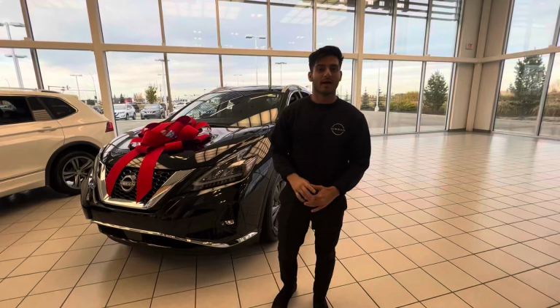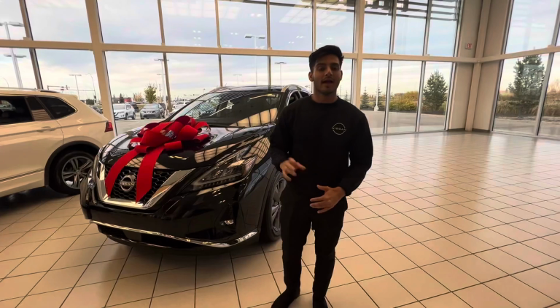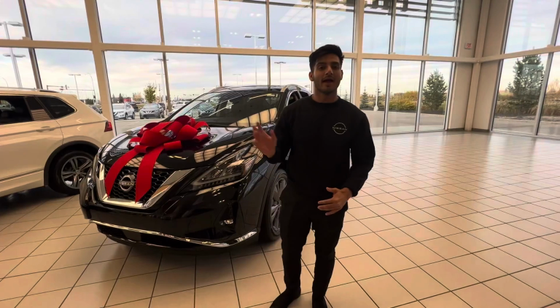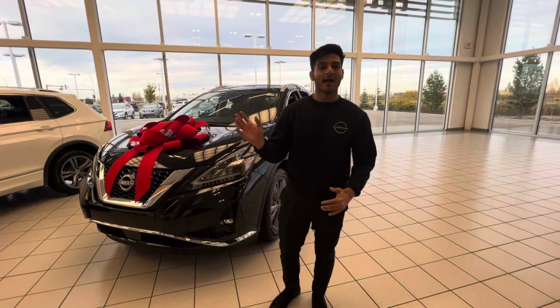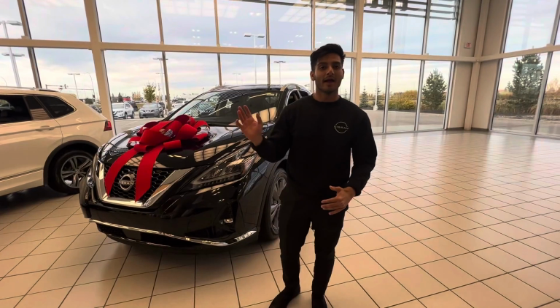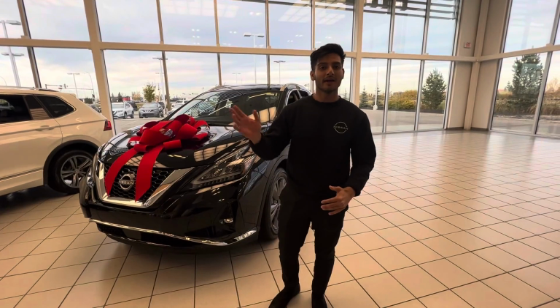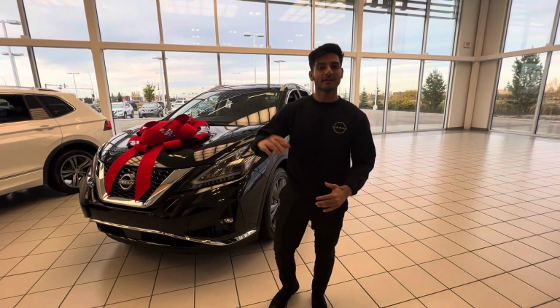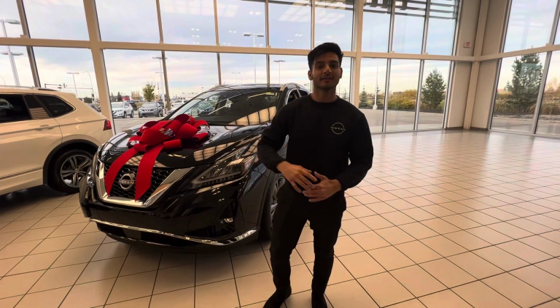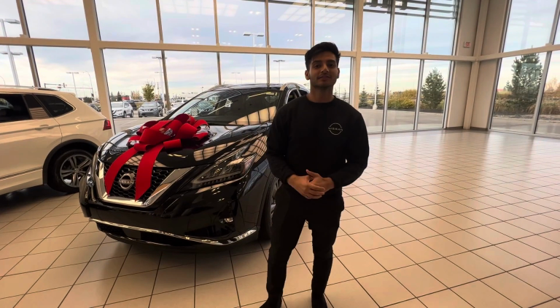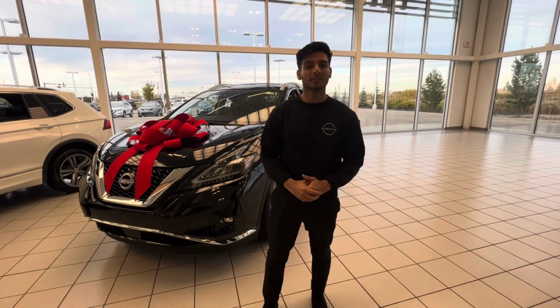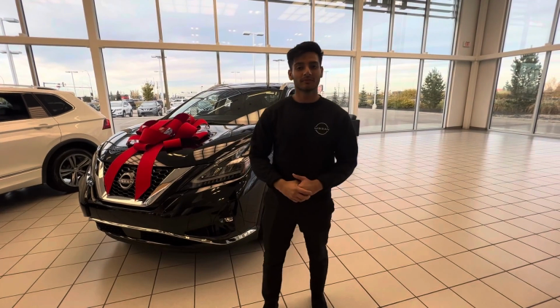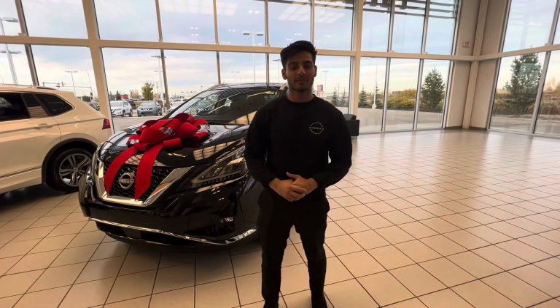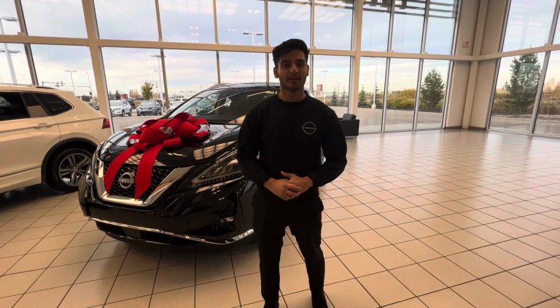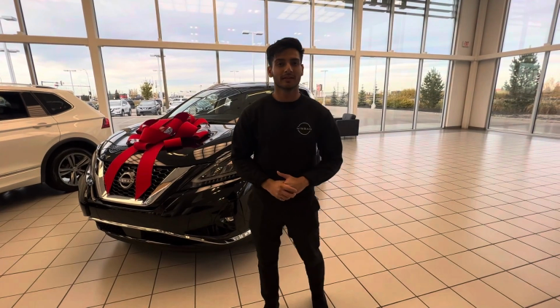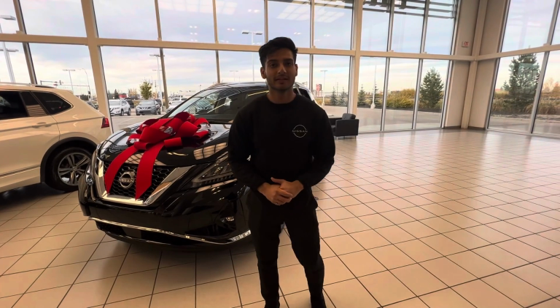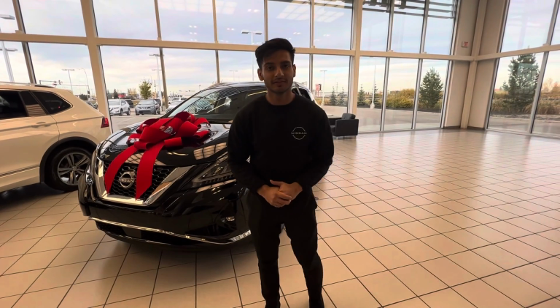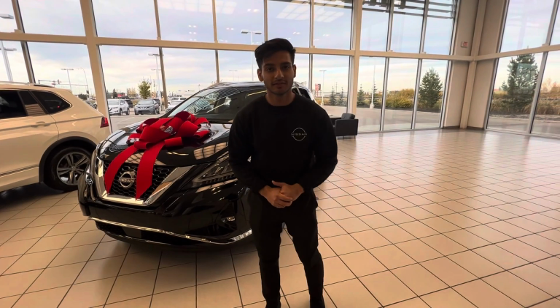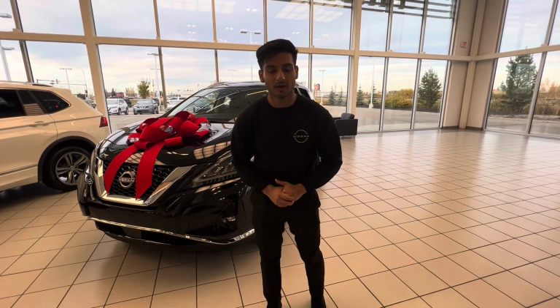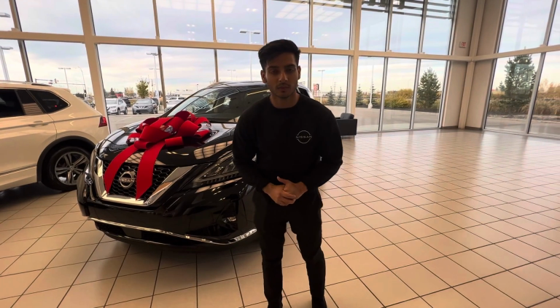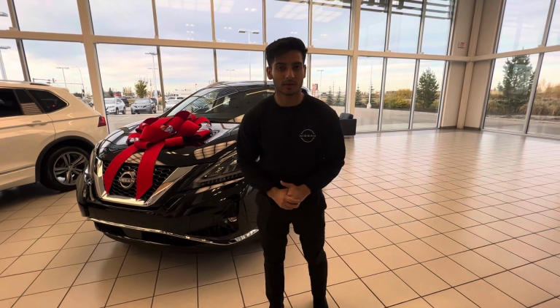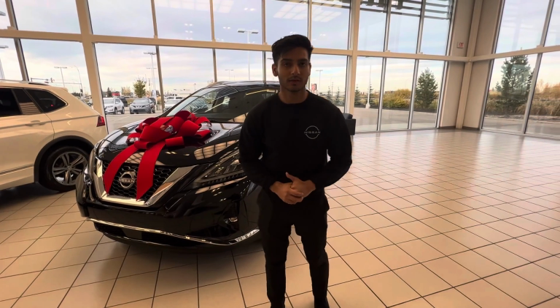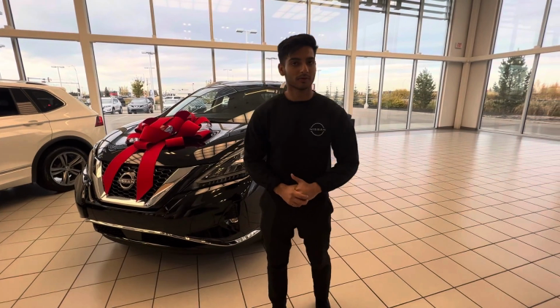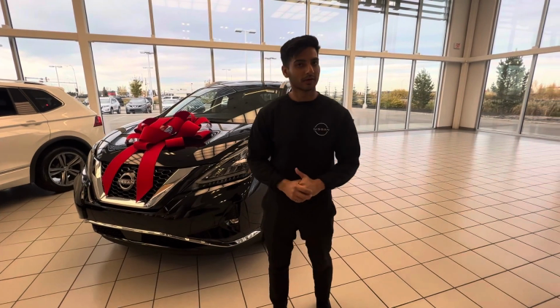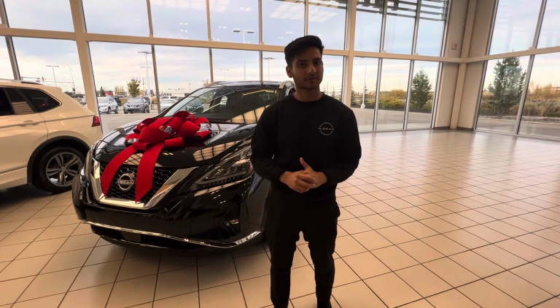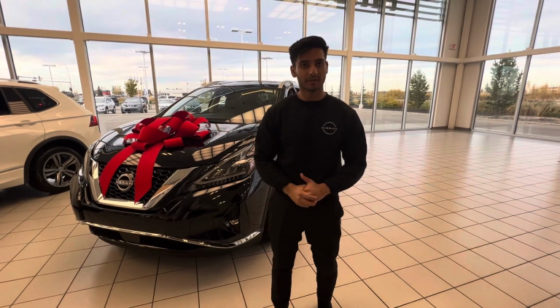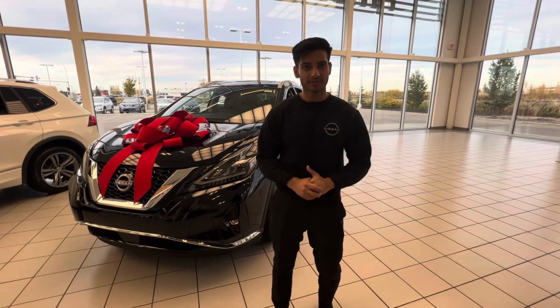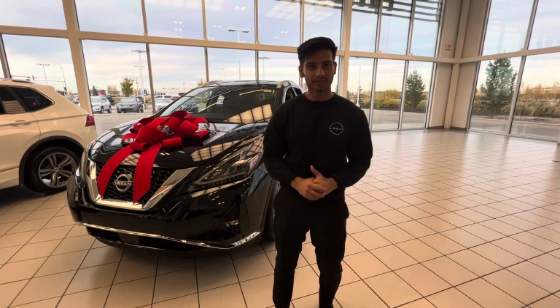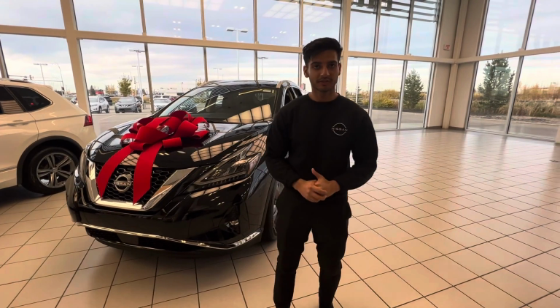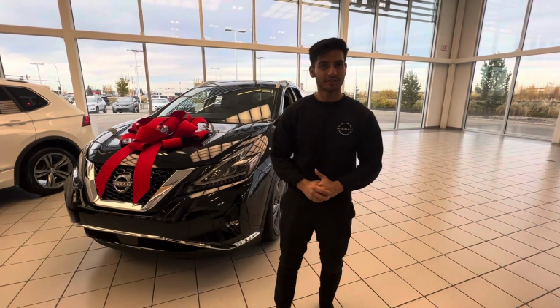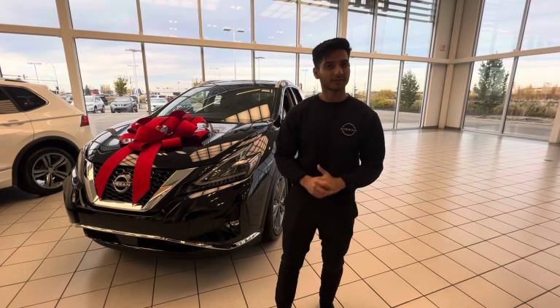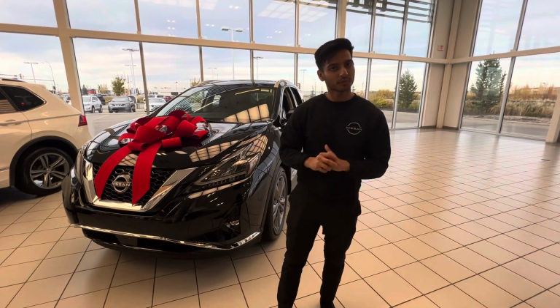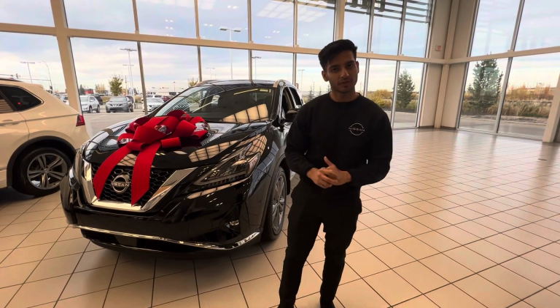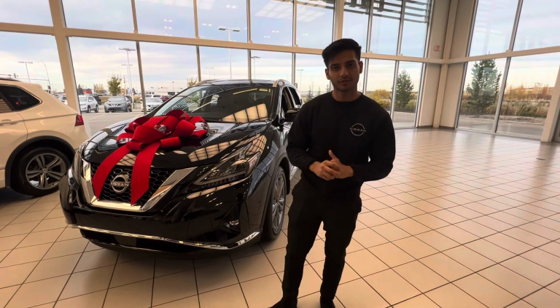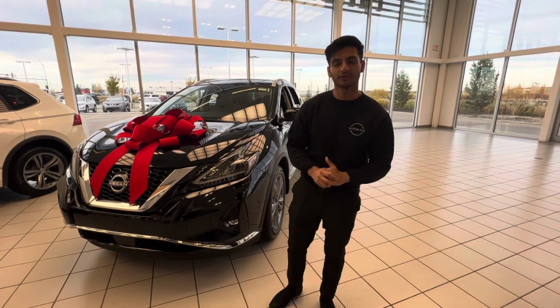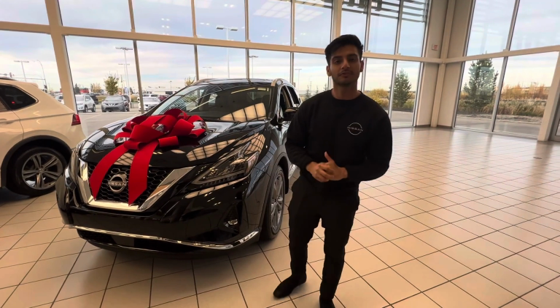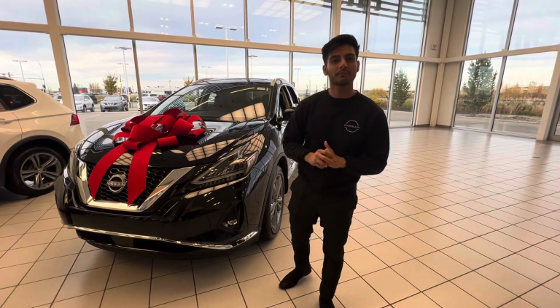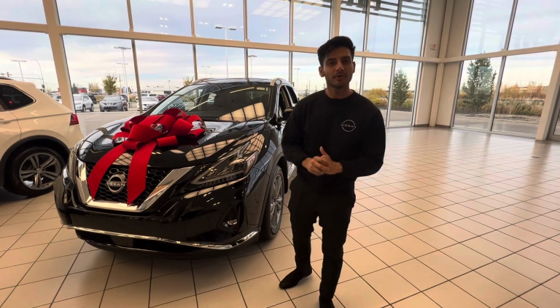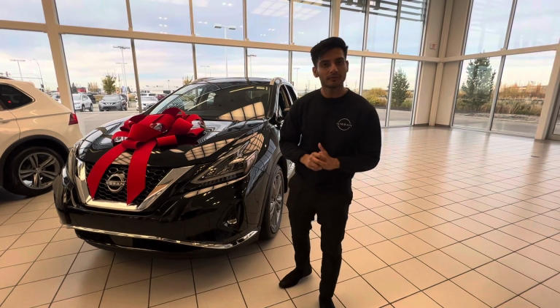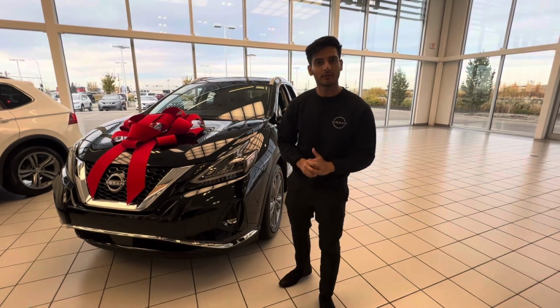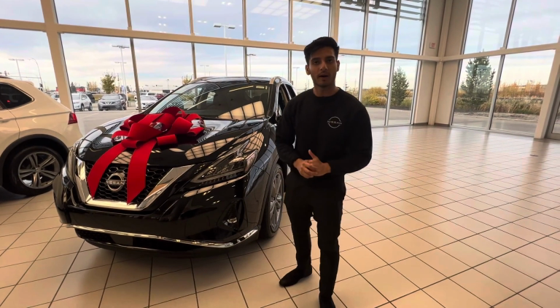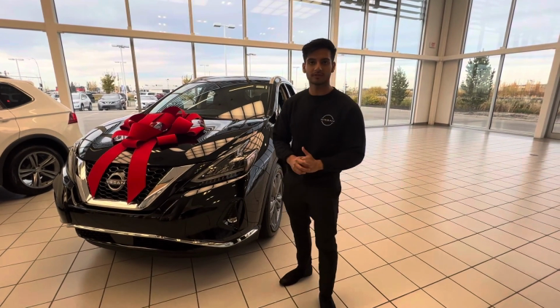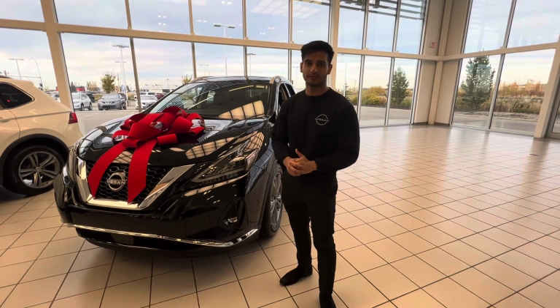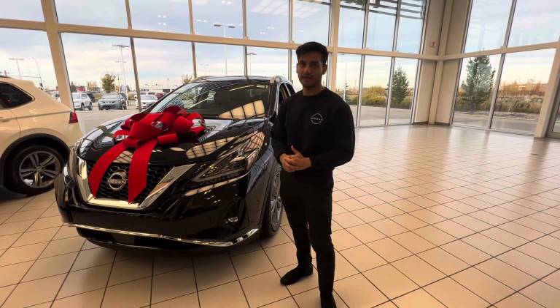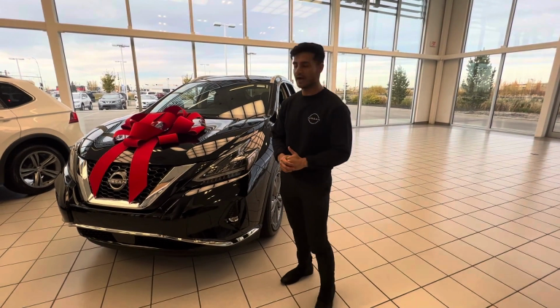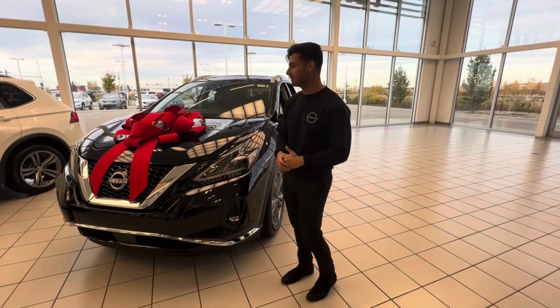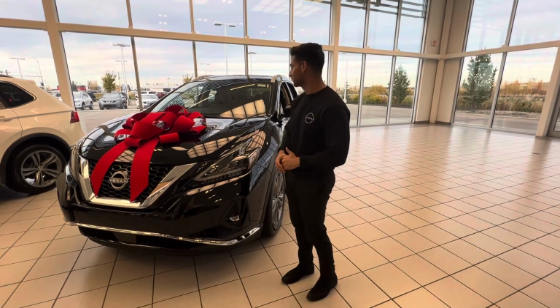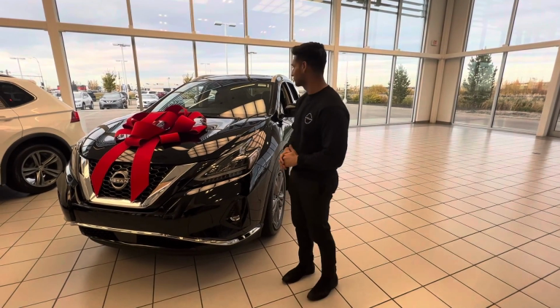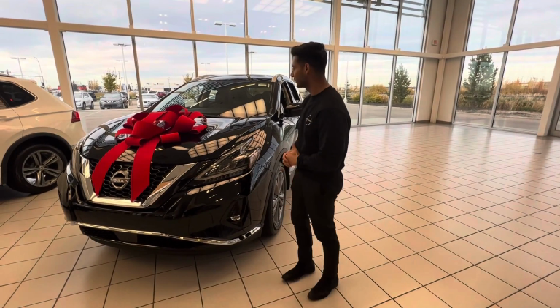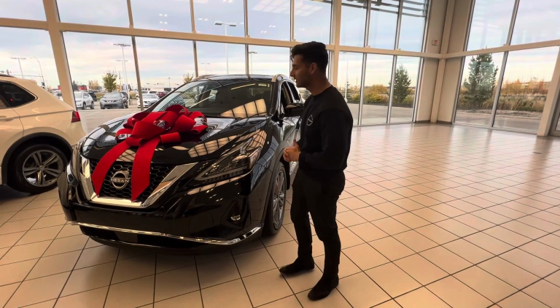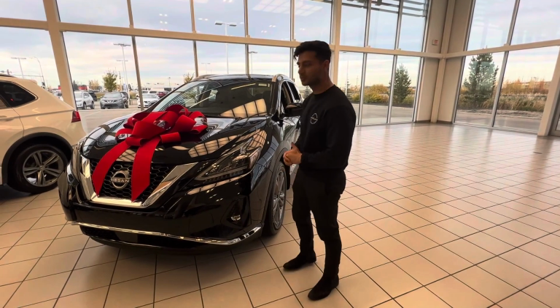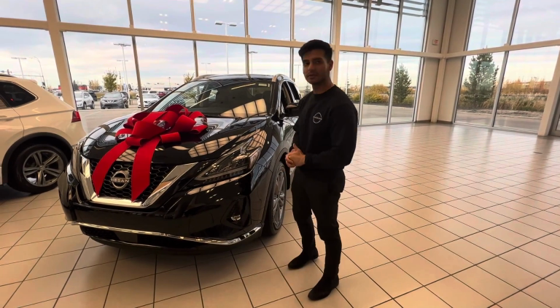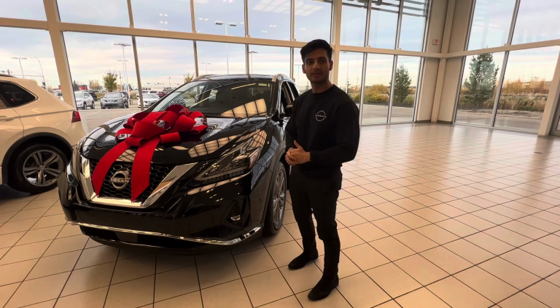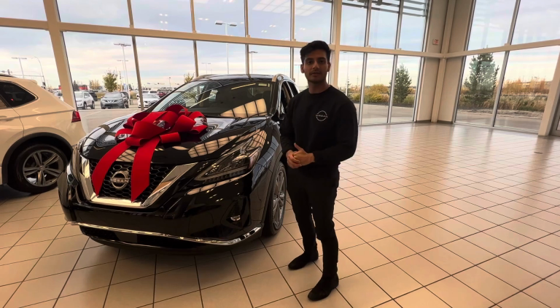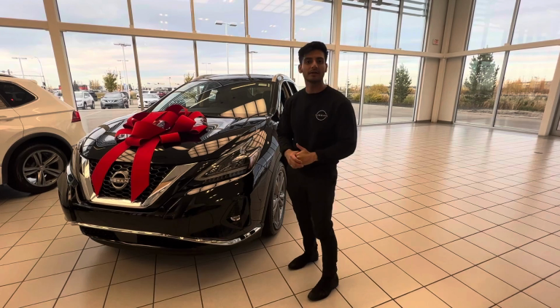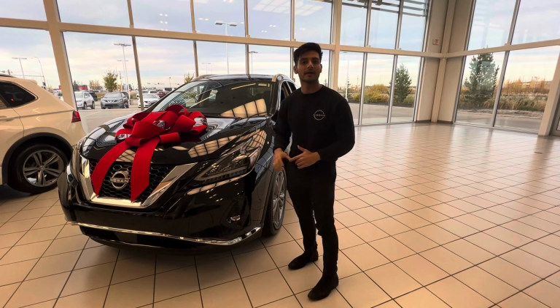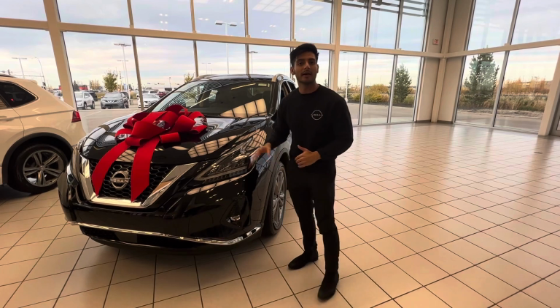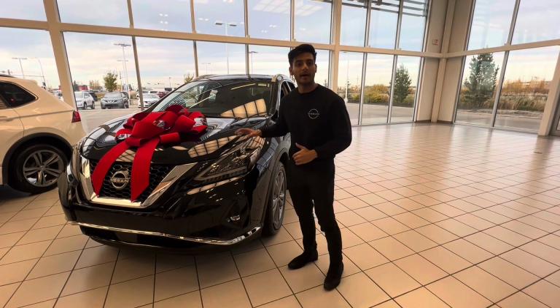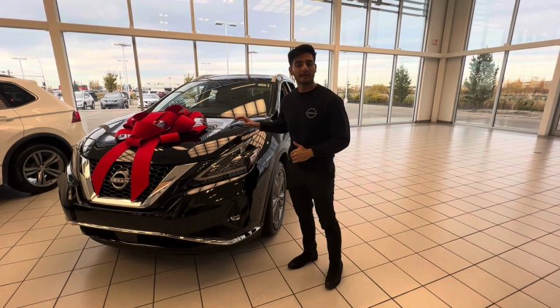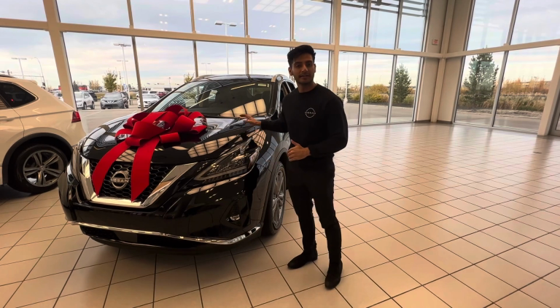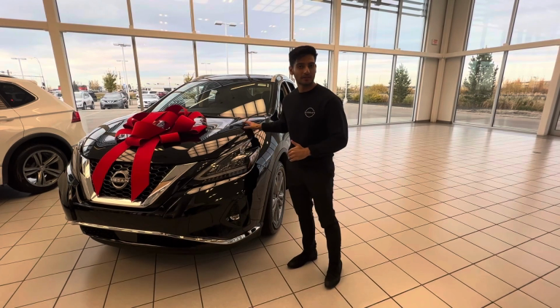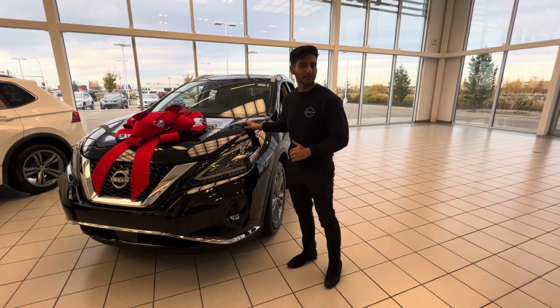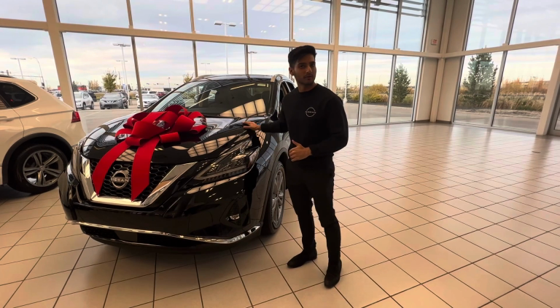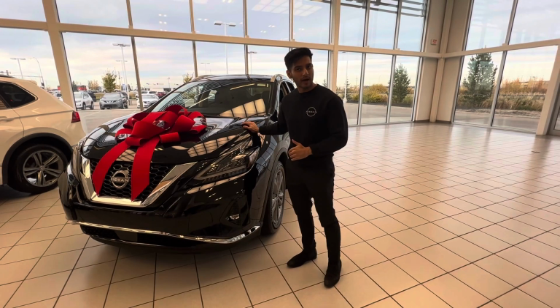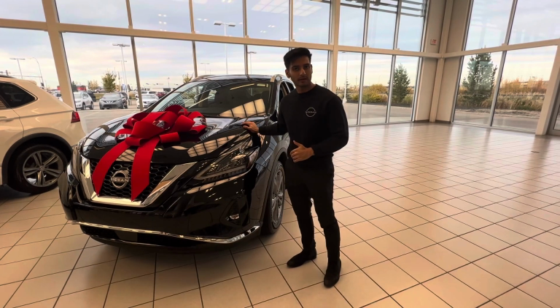Hey there, it's Zaman from Adla Nissan, one of the product specialists here. Just wanted to show you this beautiful option we have, the 2023 Nissan Murano.